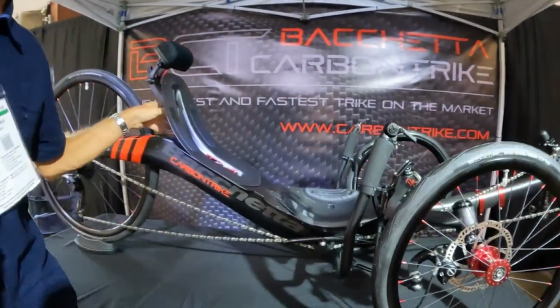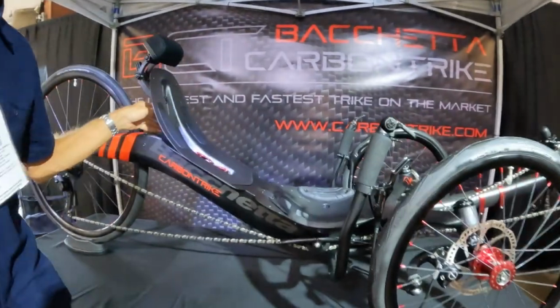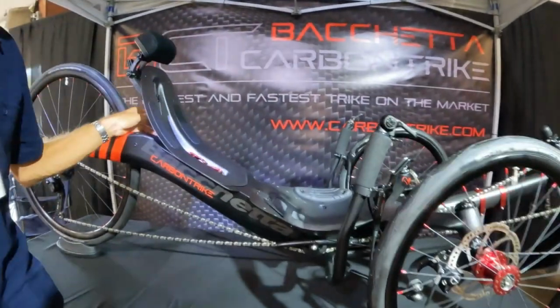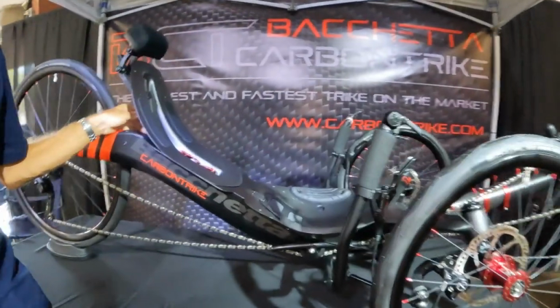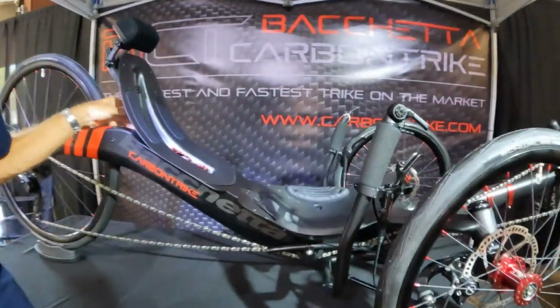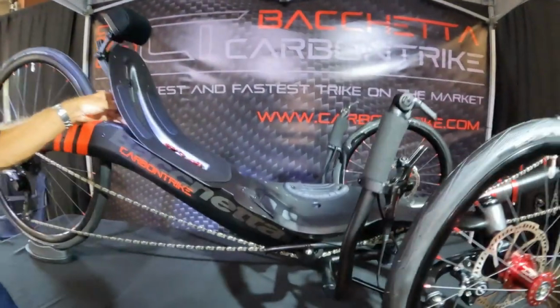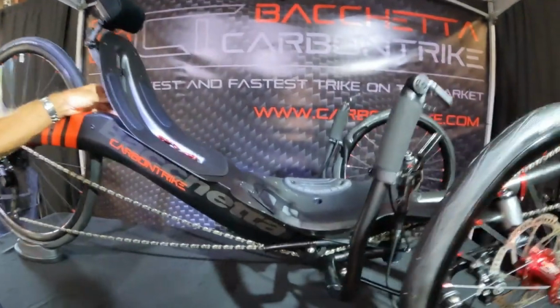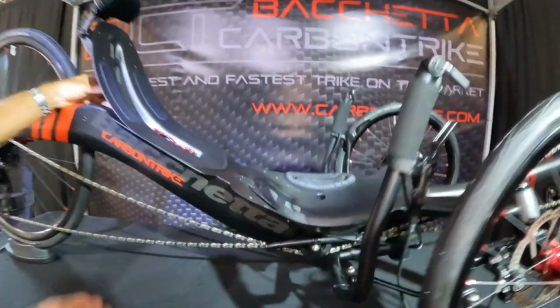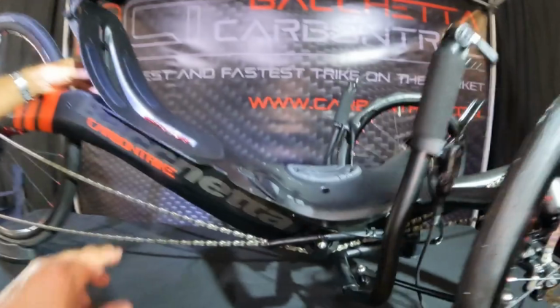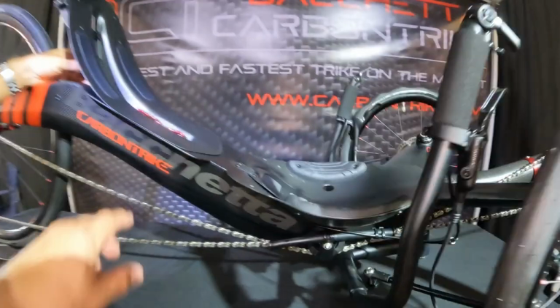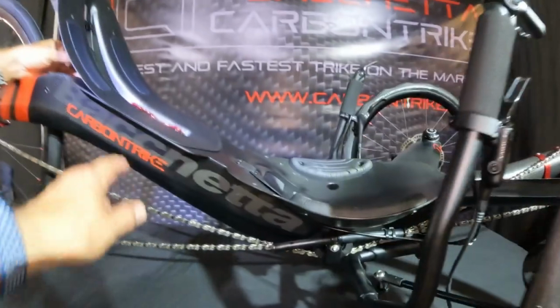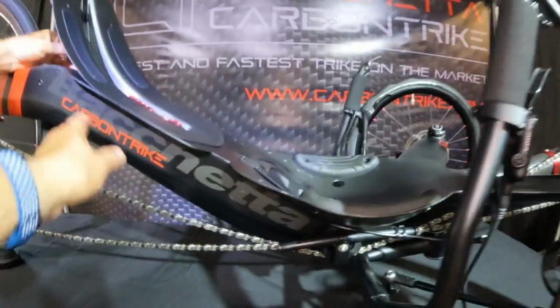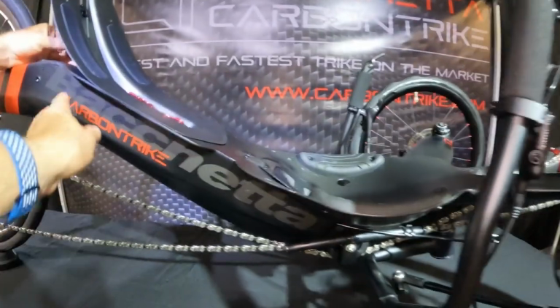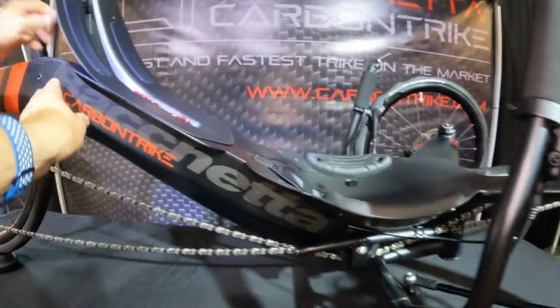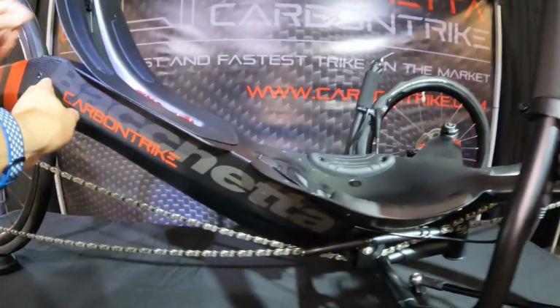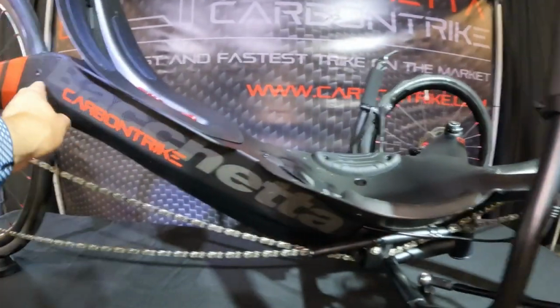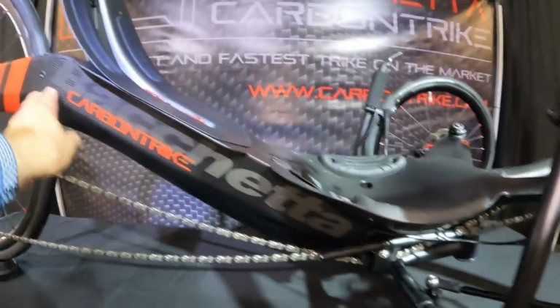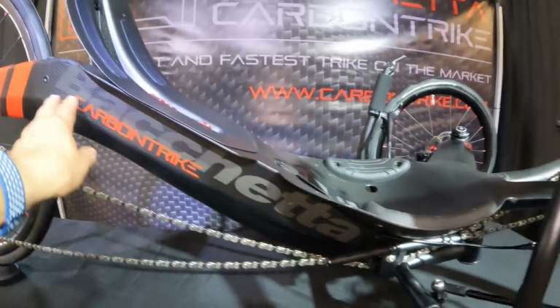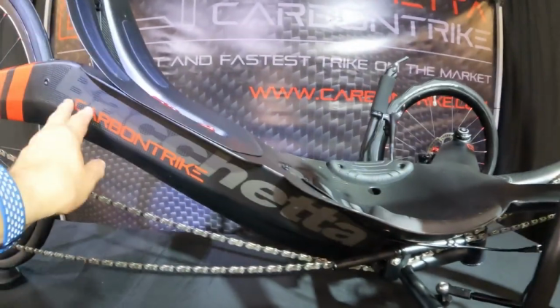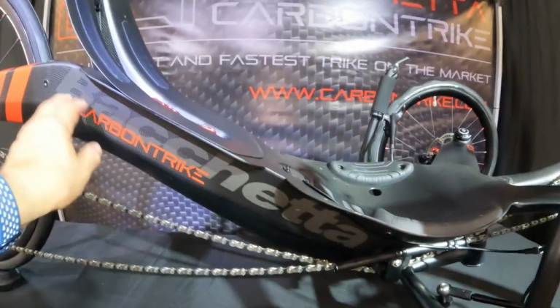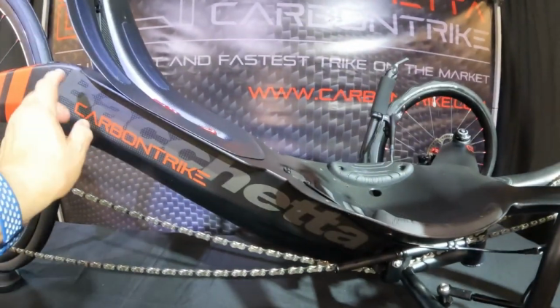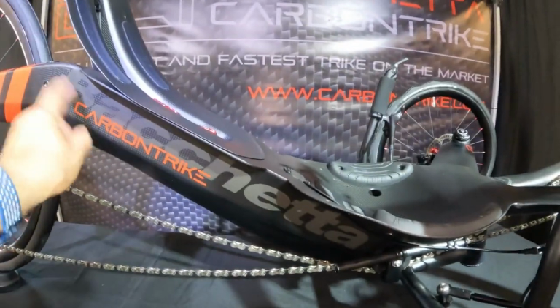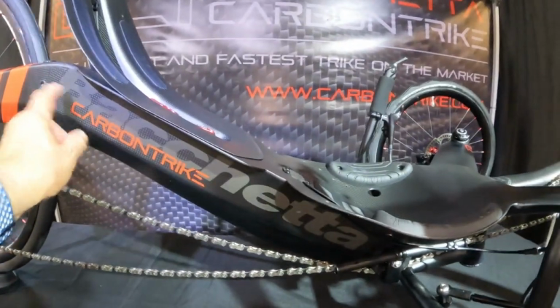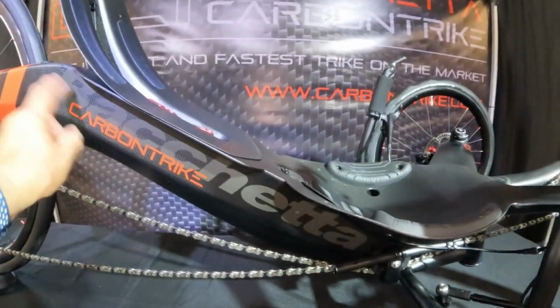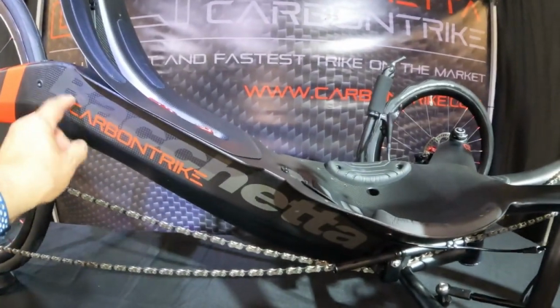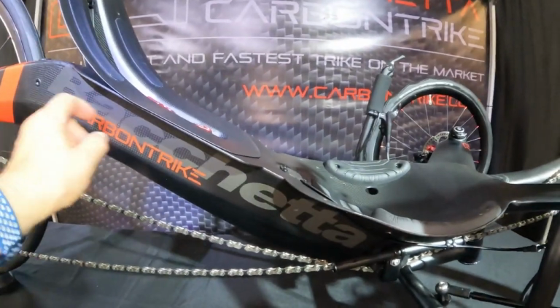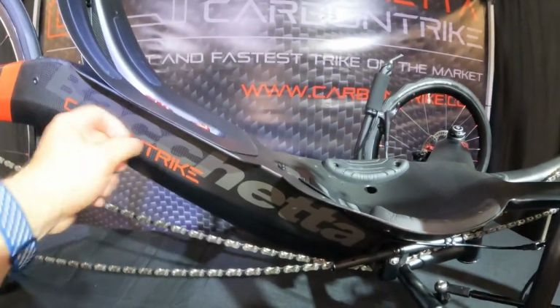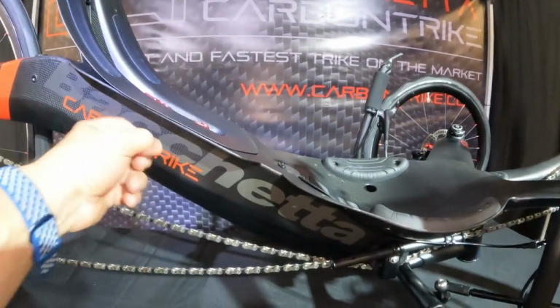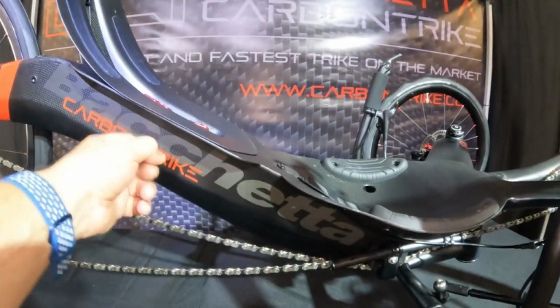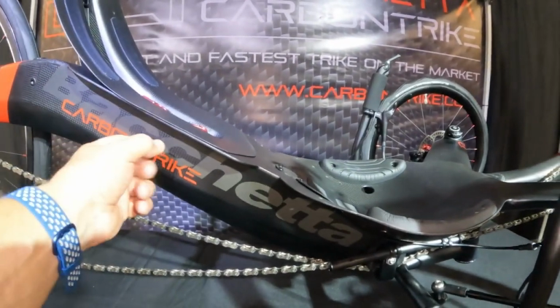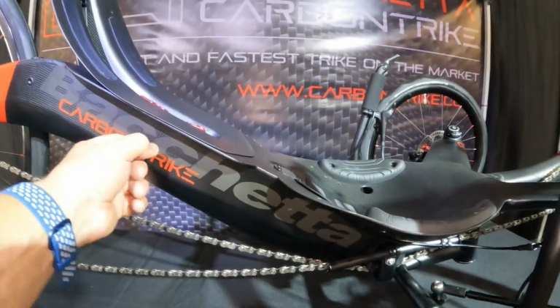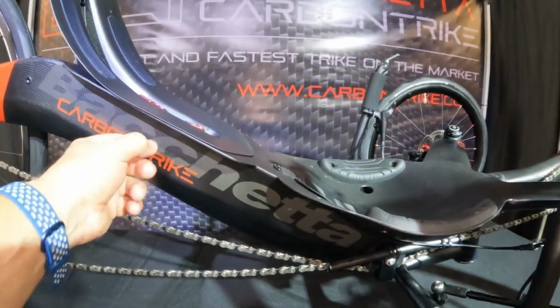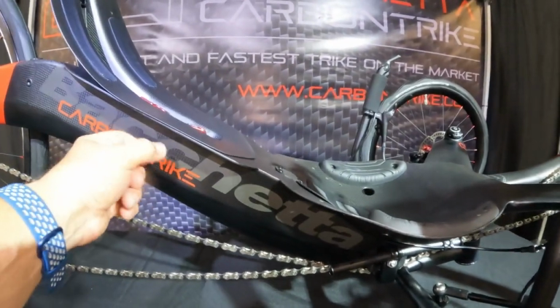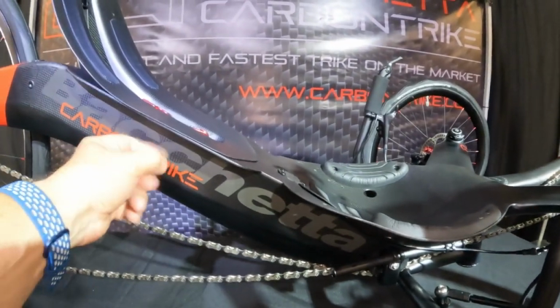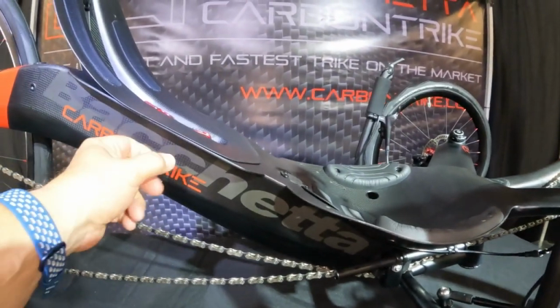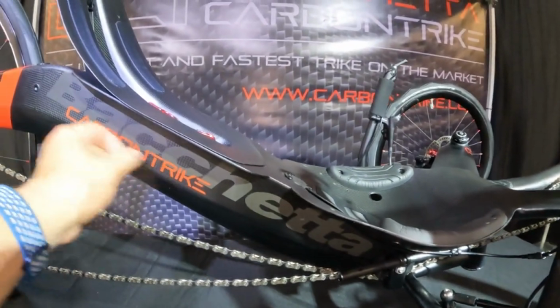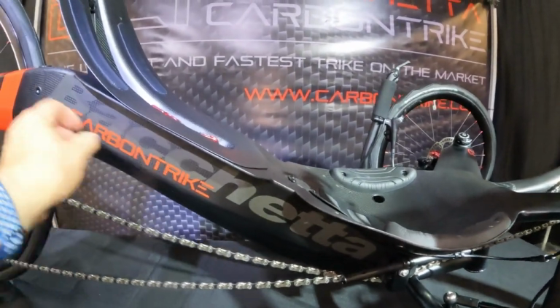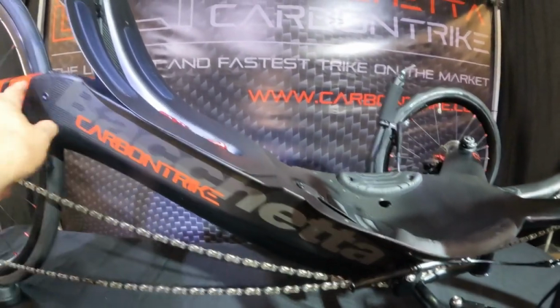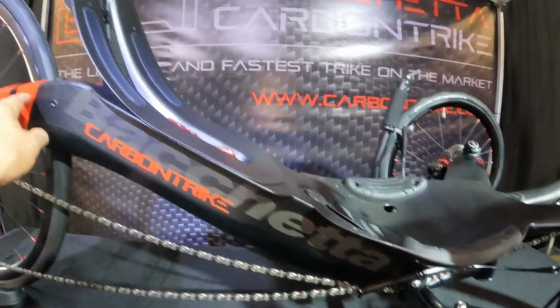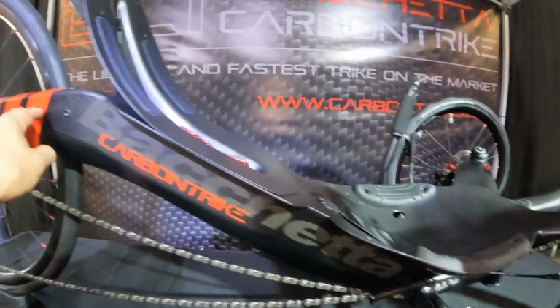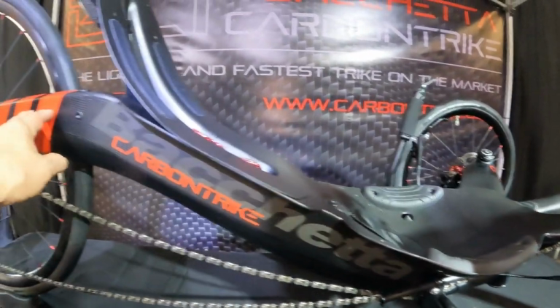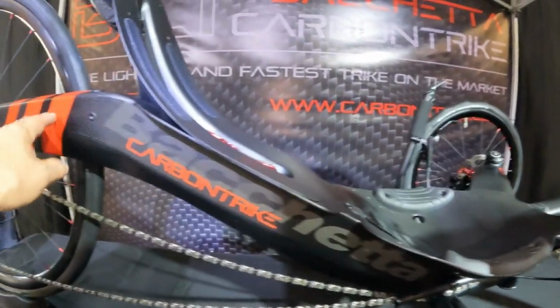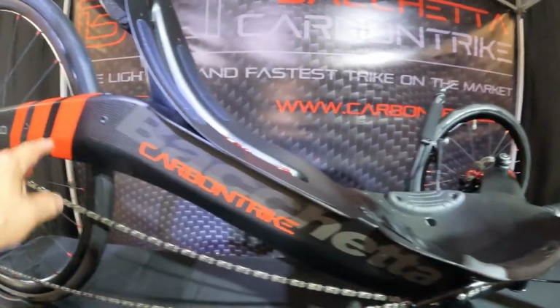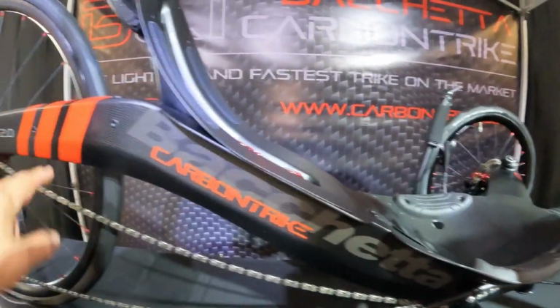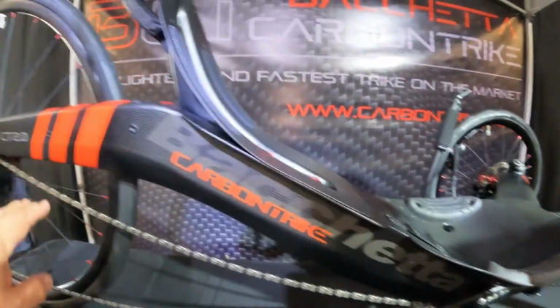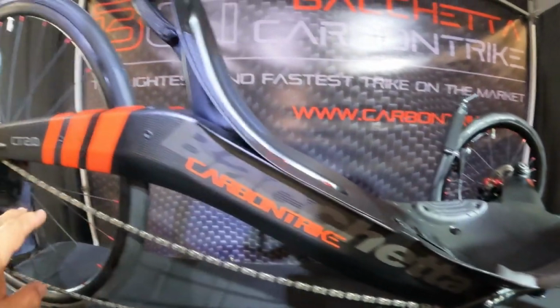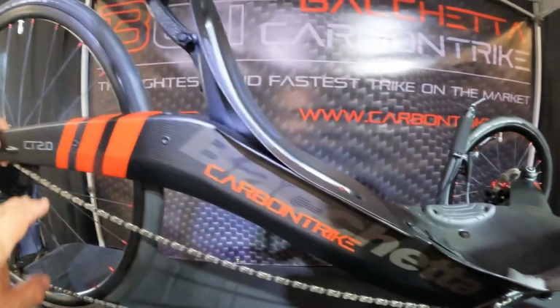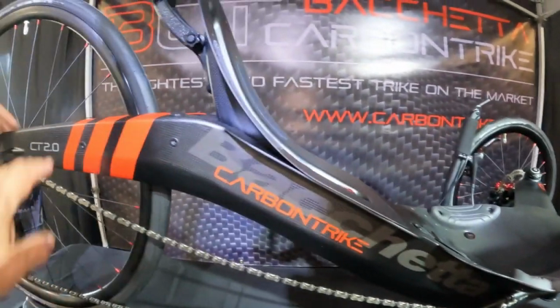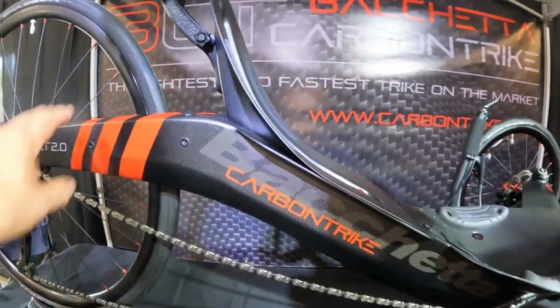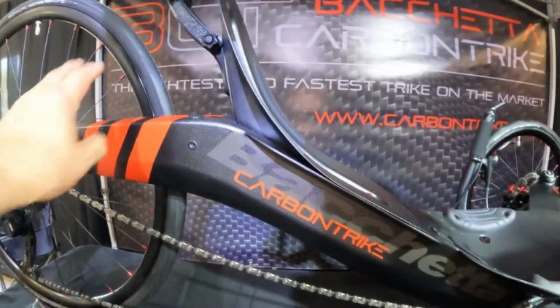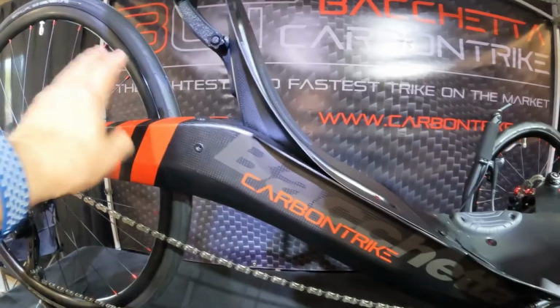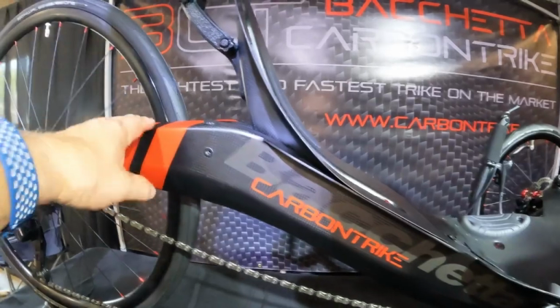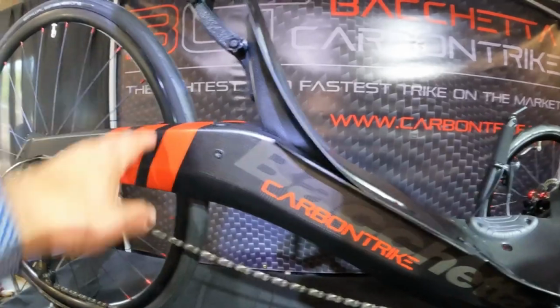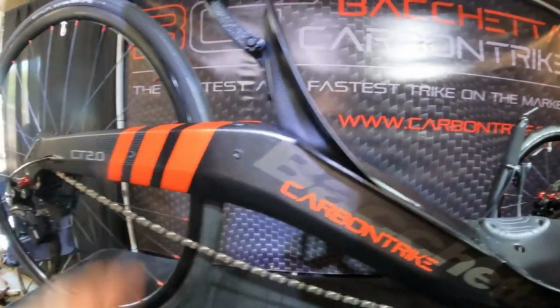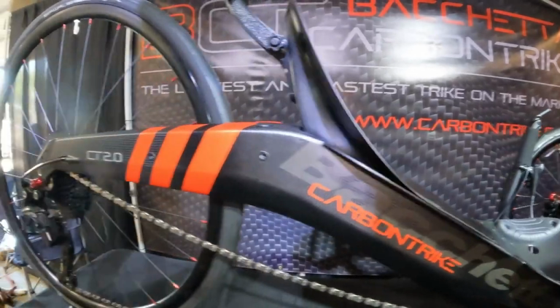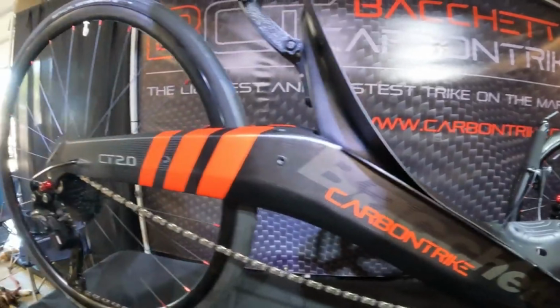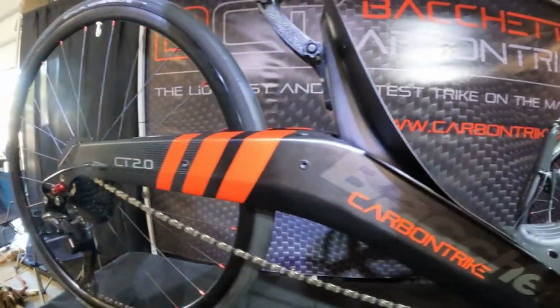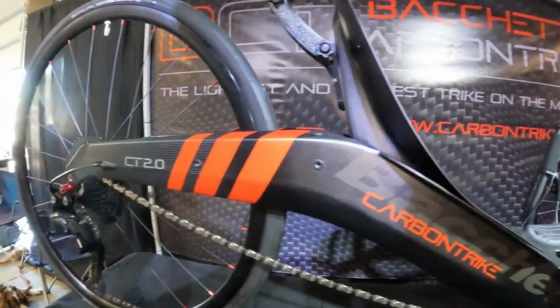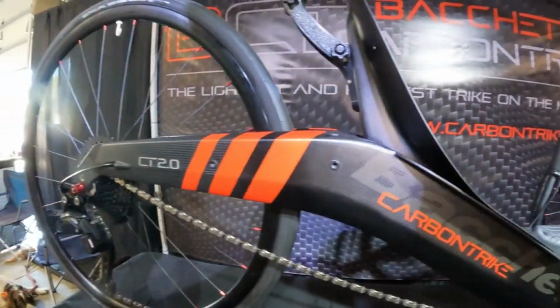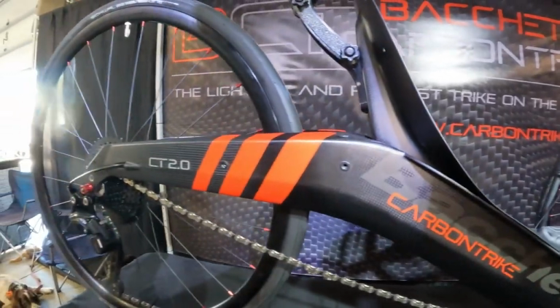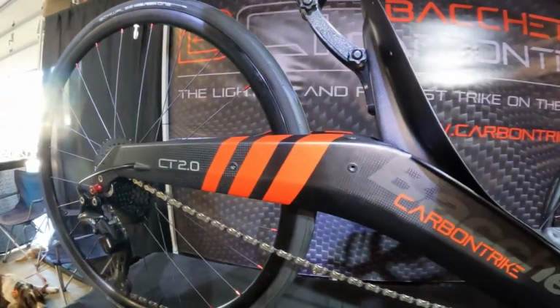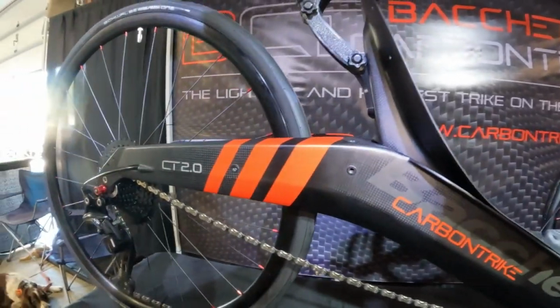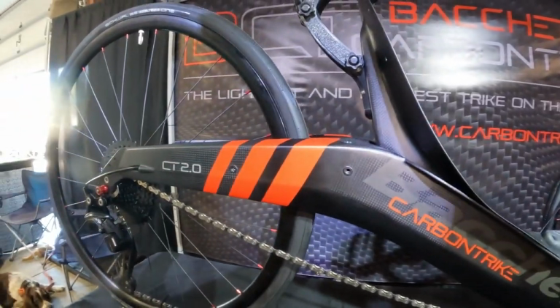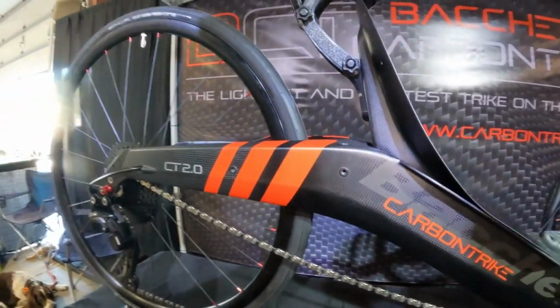It definitely is sexy. Look at this carbon fiber. I love the natural look. You can feel the strength and sturdiness.